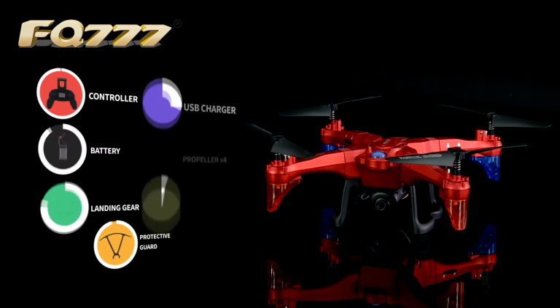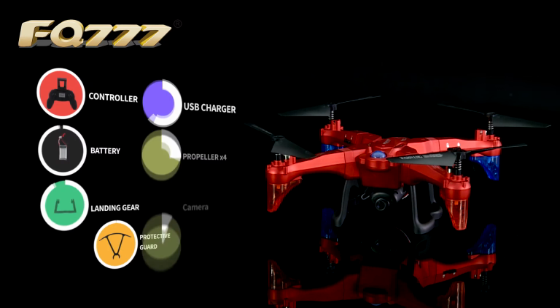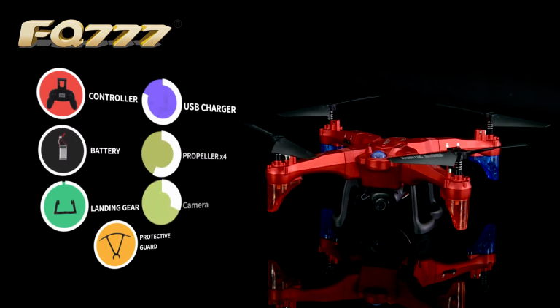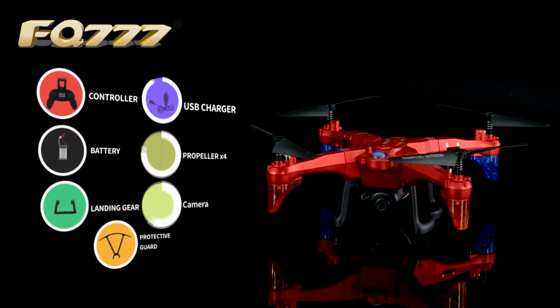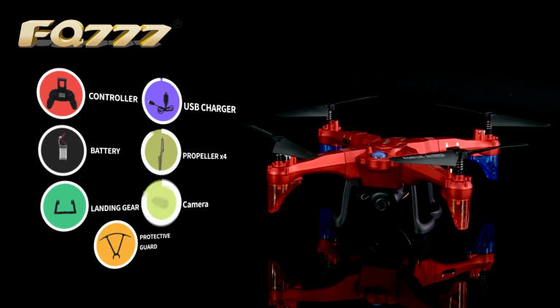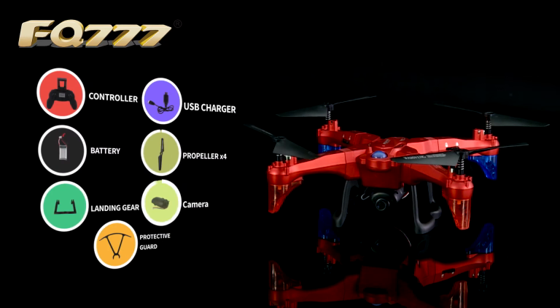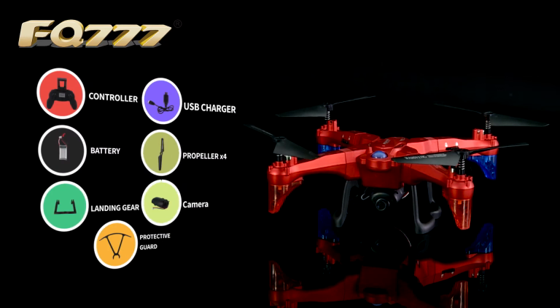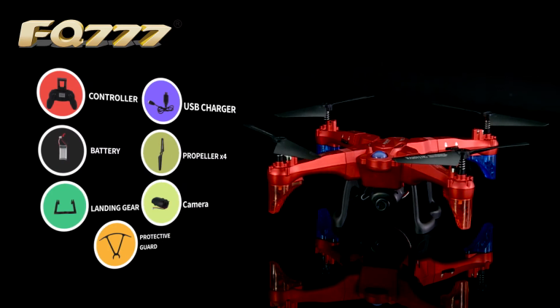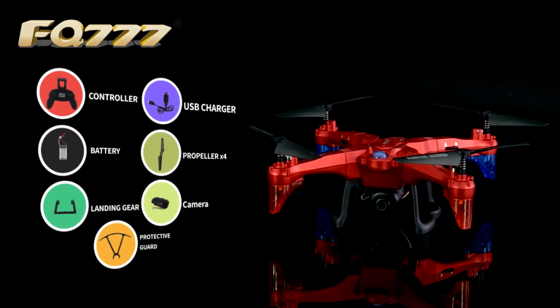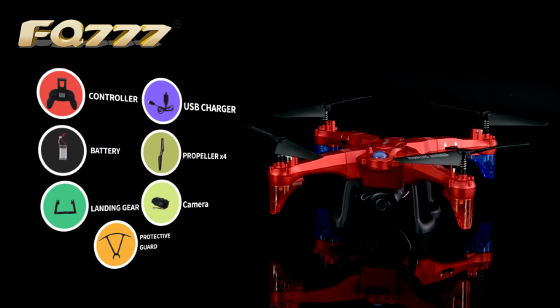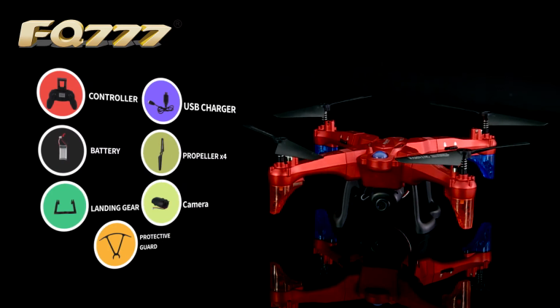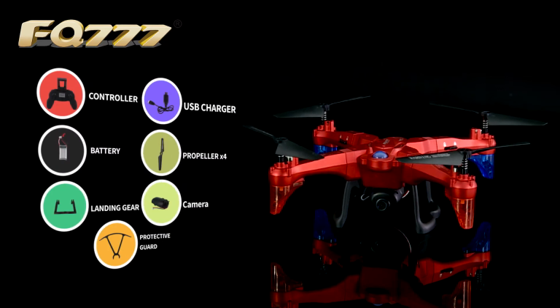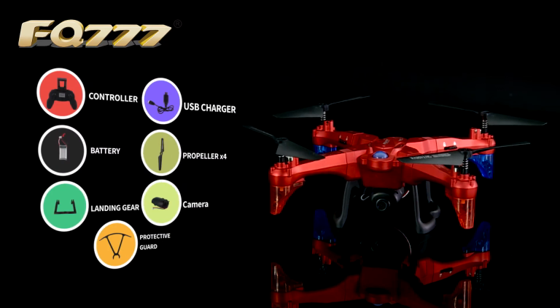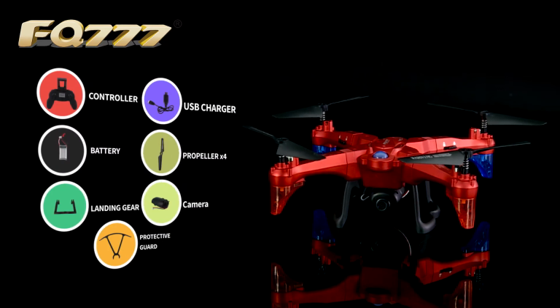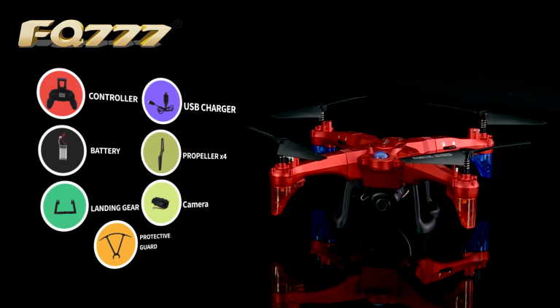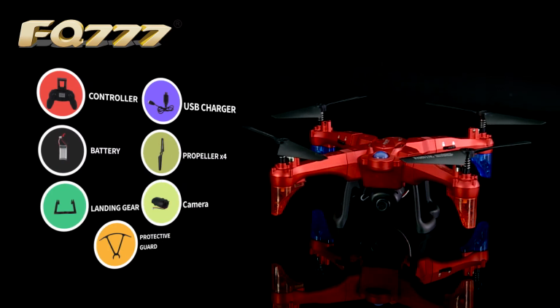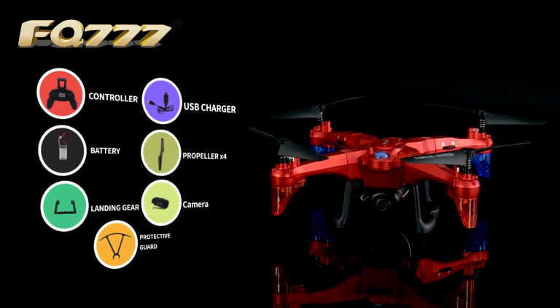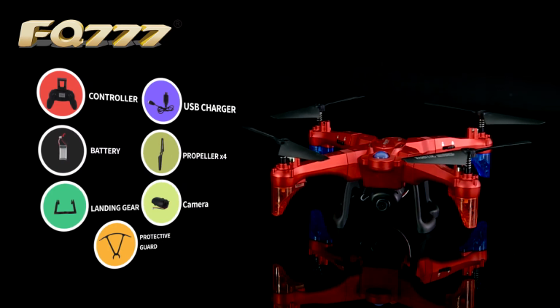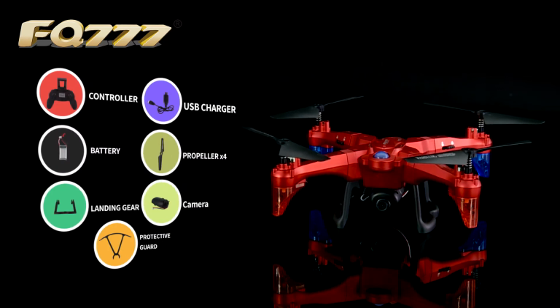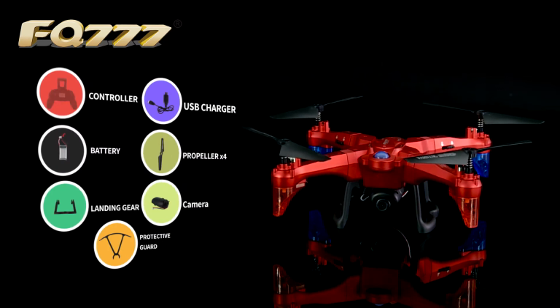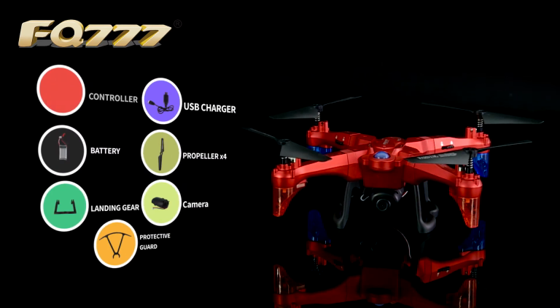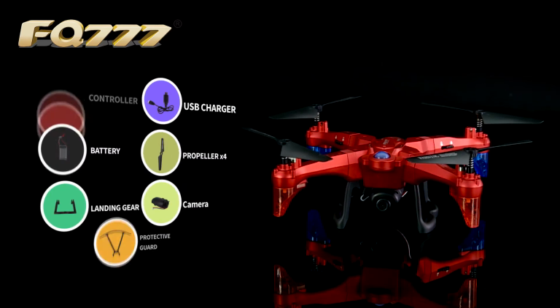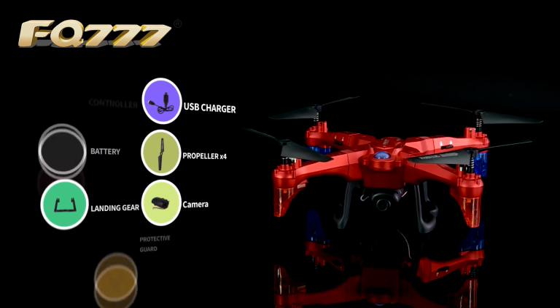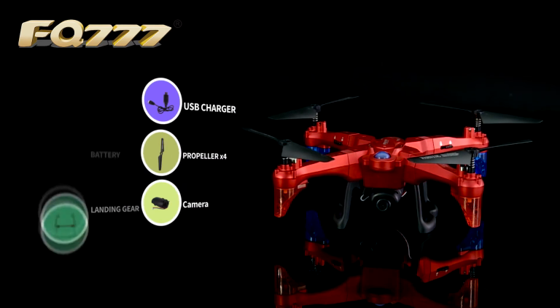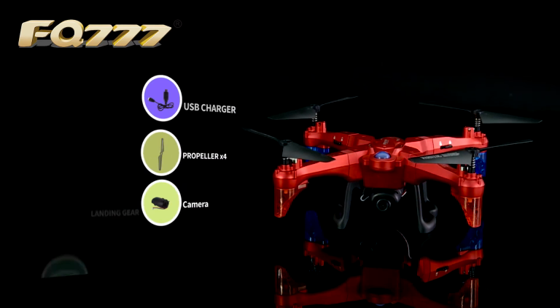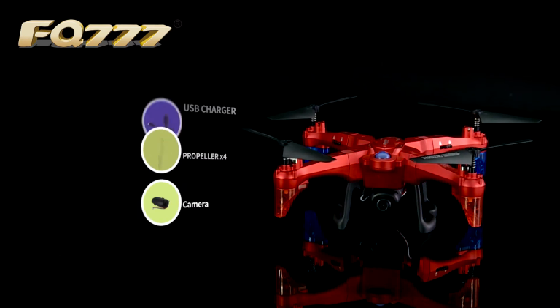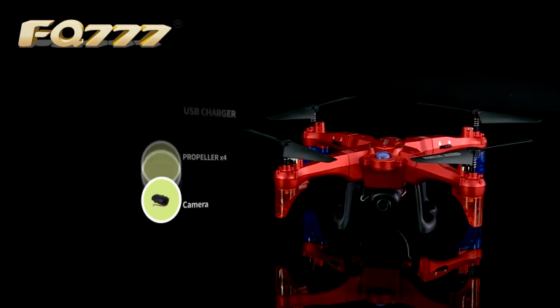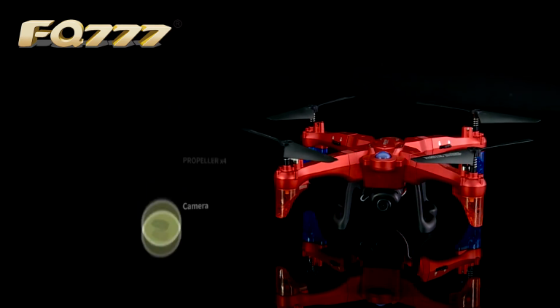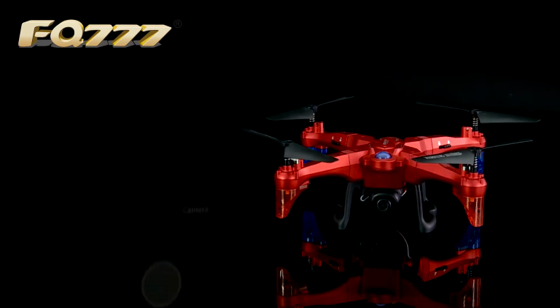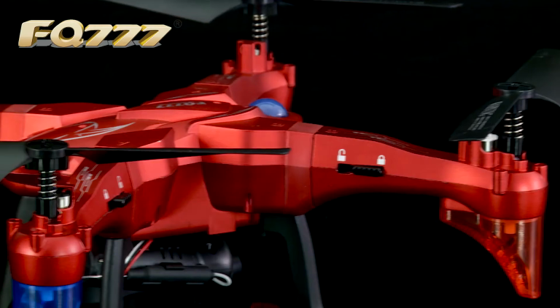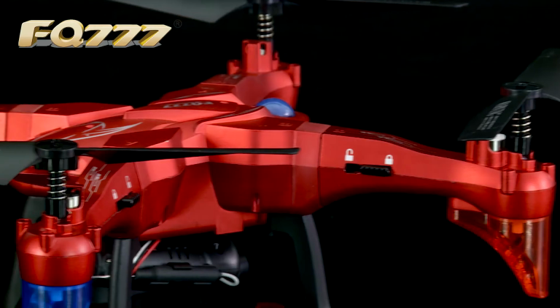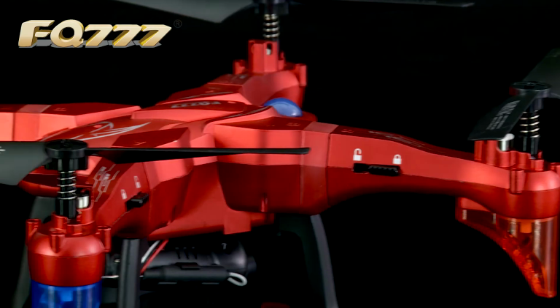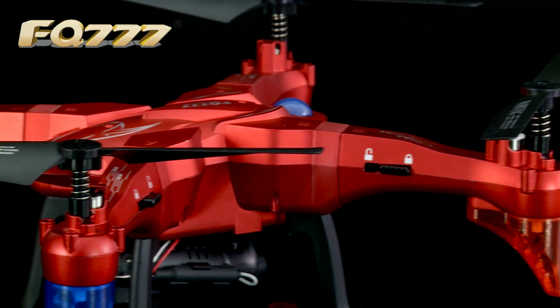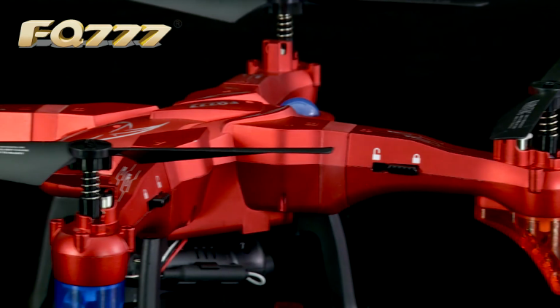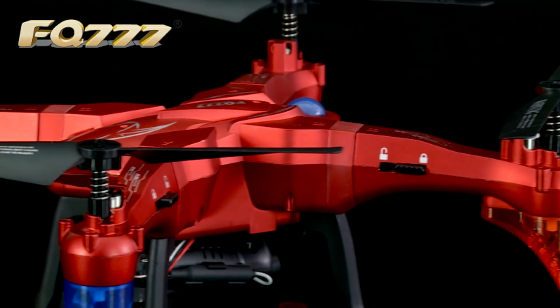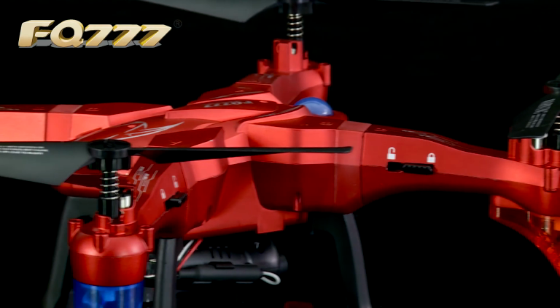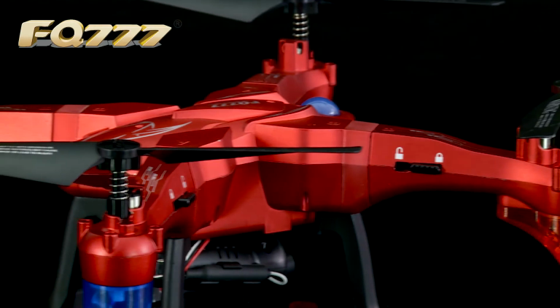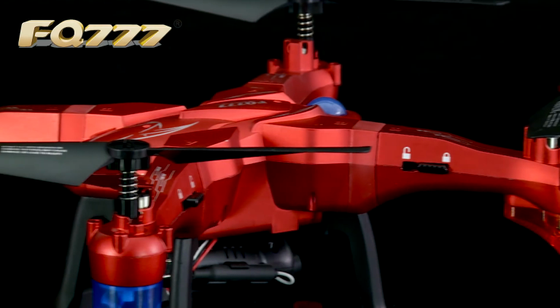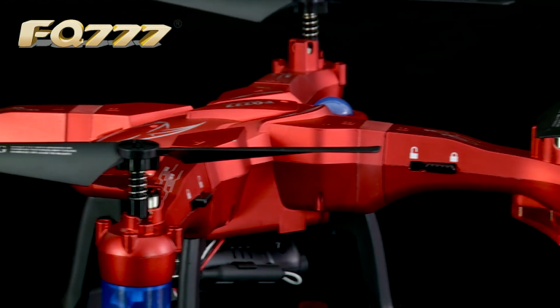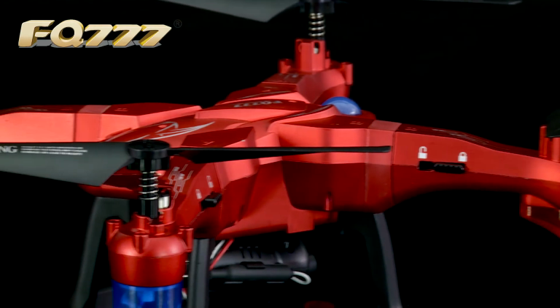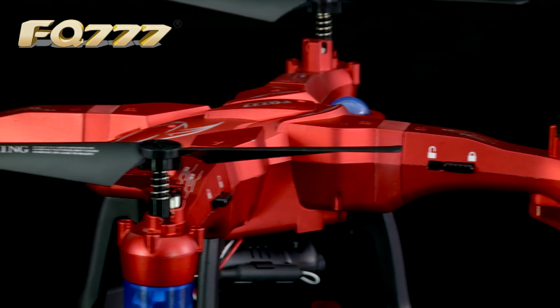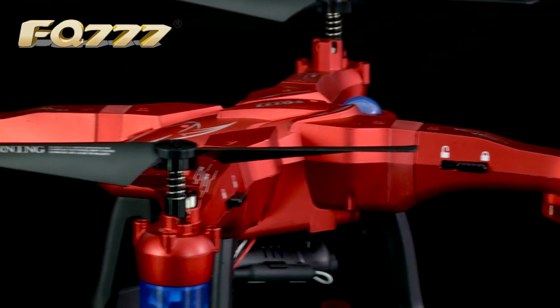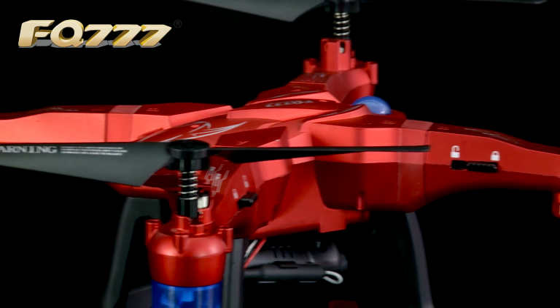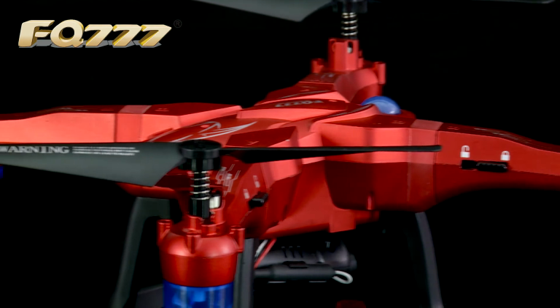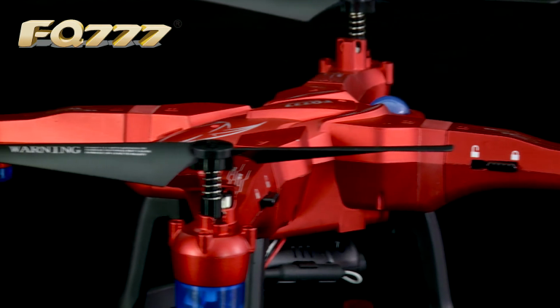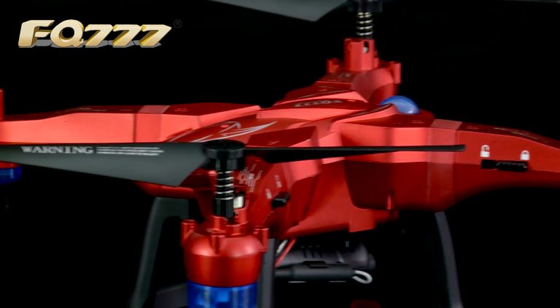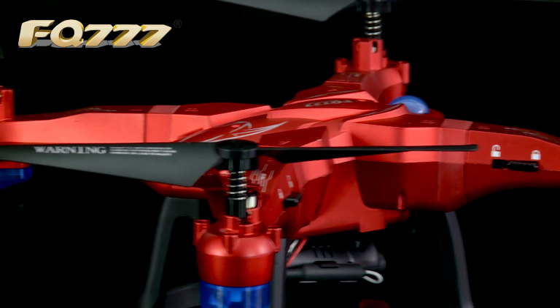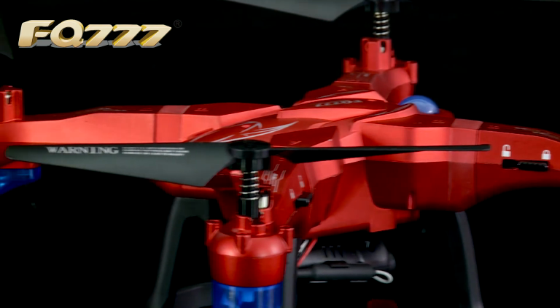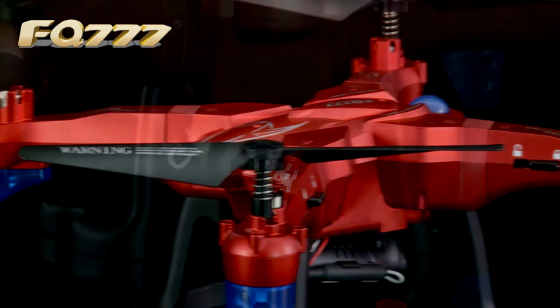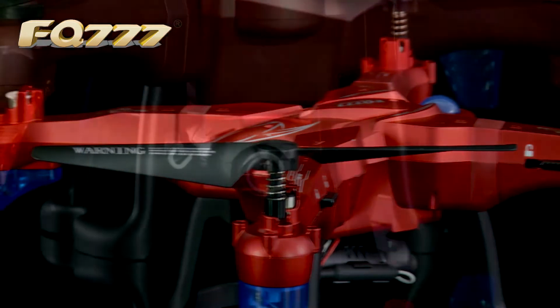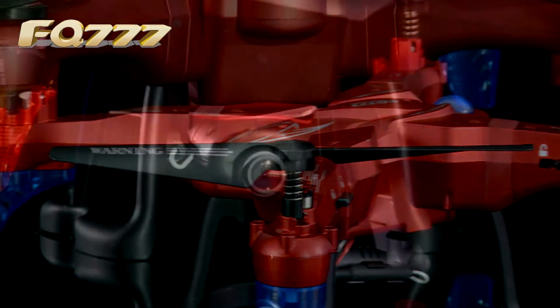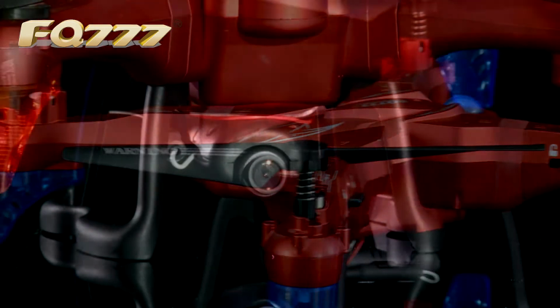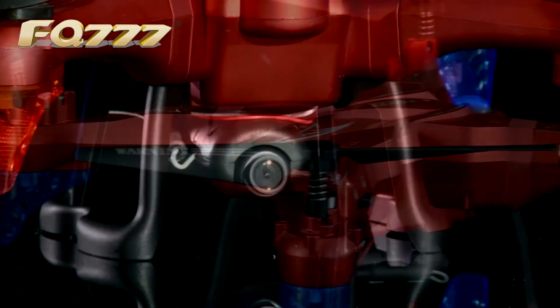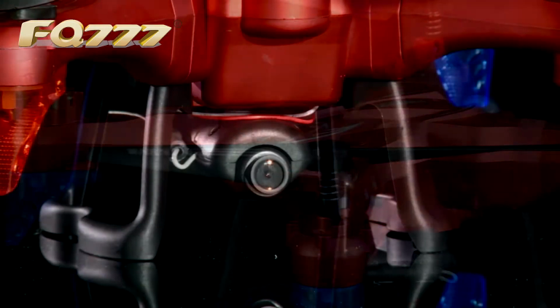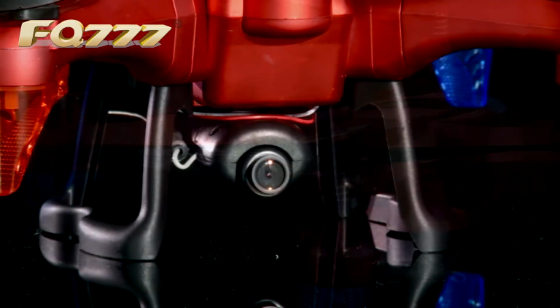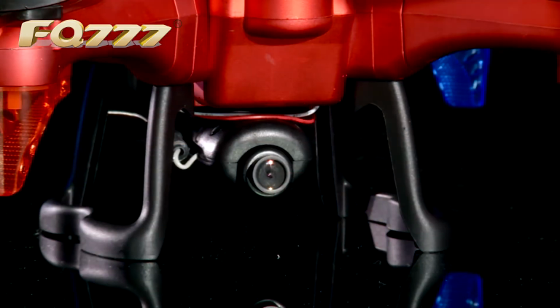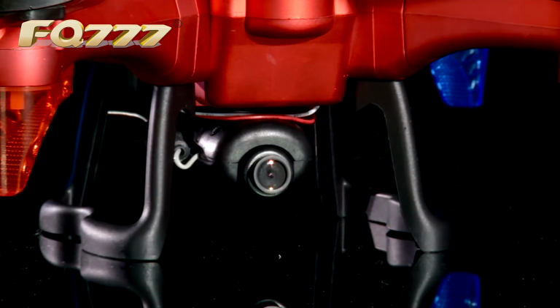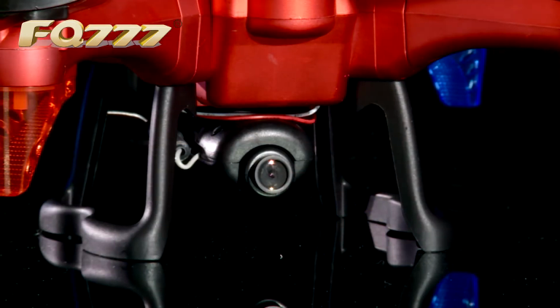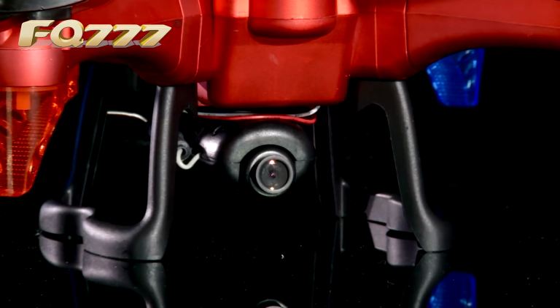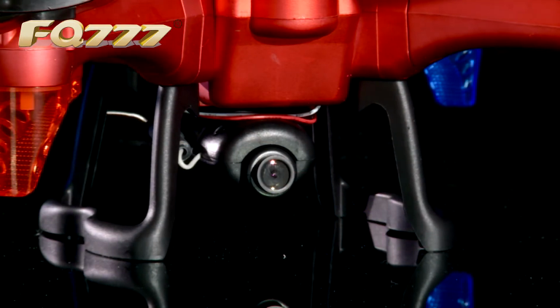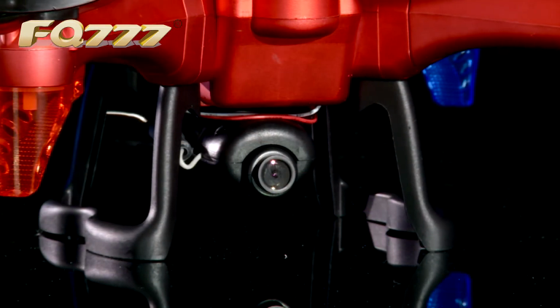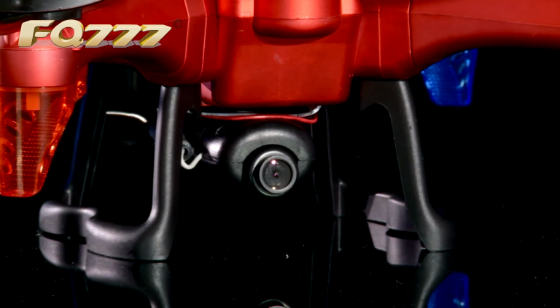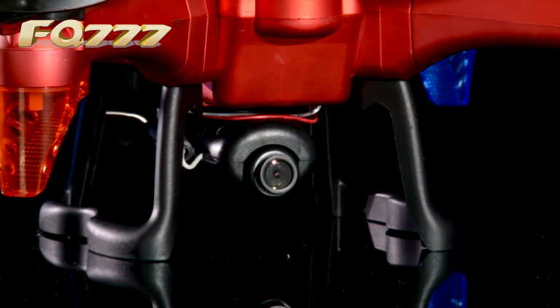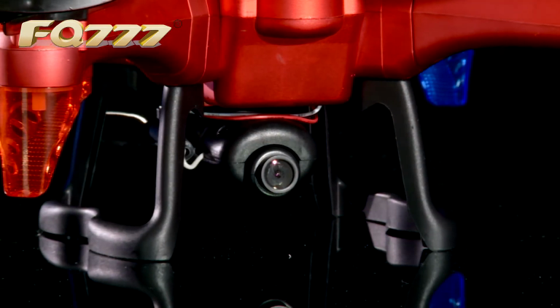With a whole new exquisite folding design, our FQS20 is going to bring a whole new visual experience.